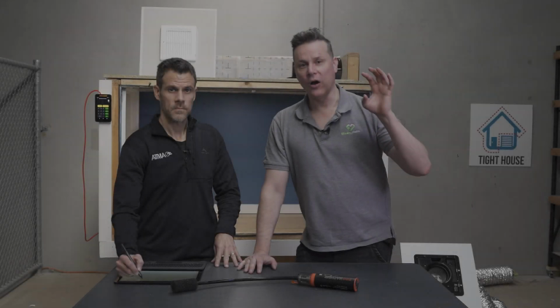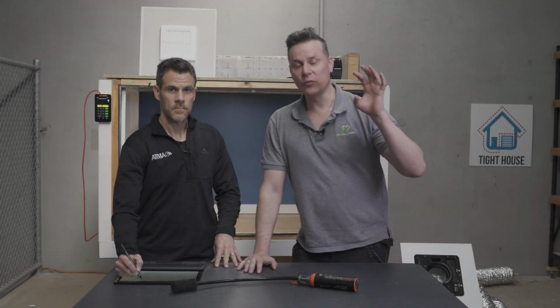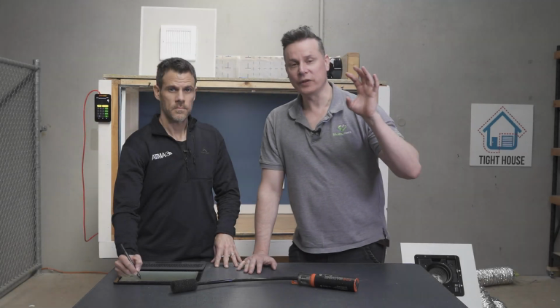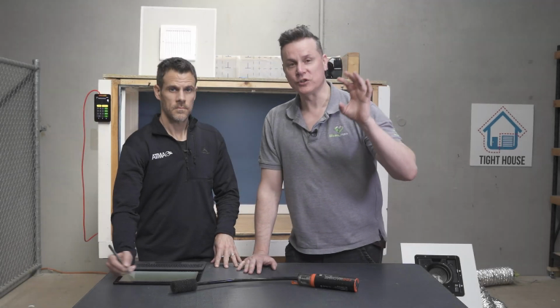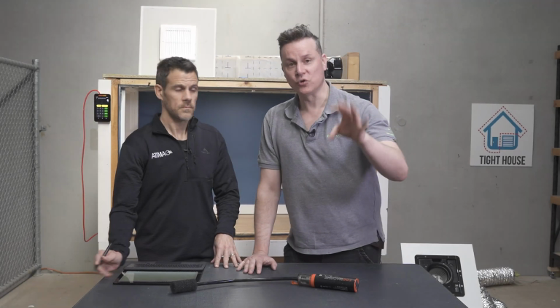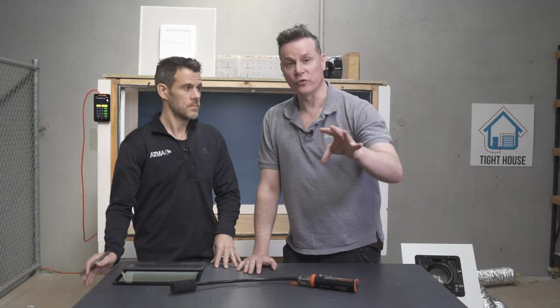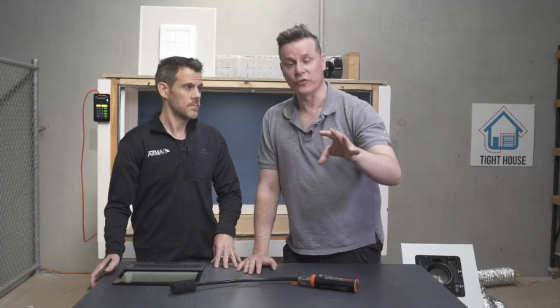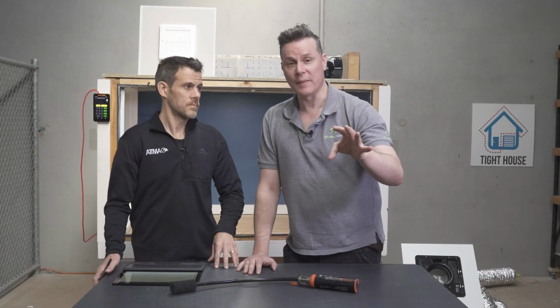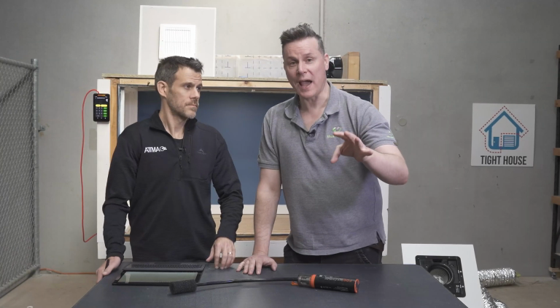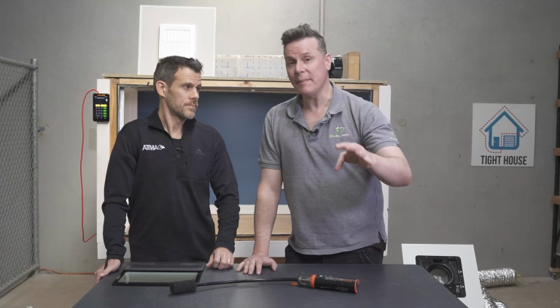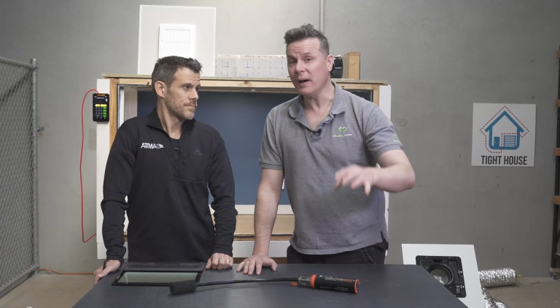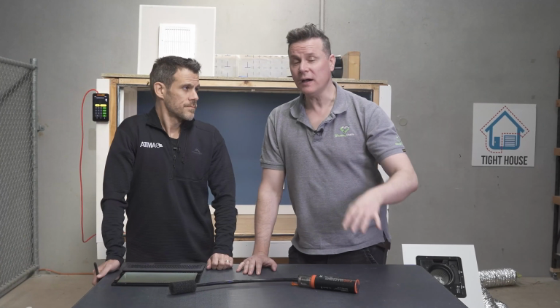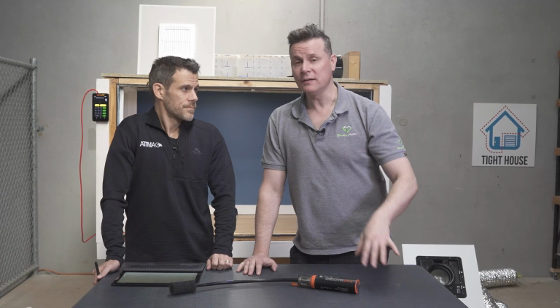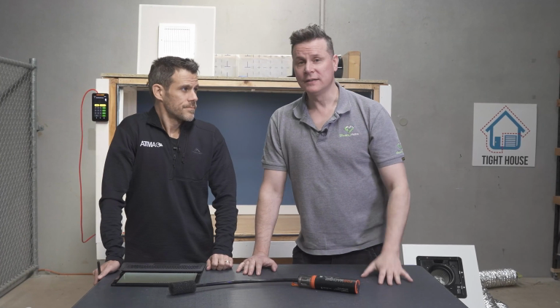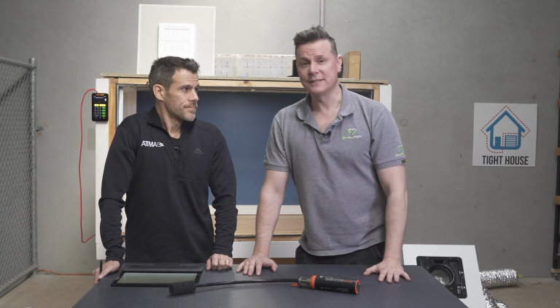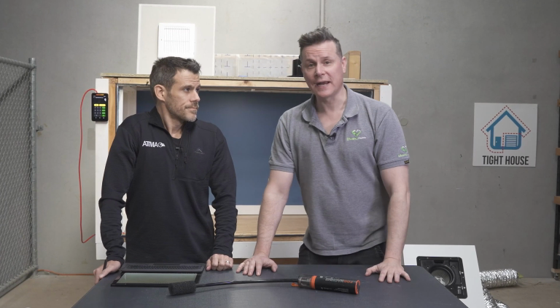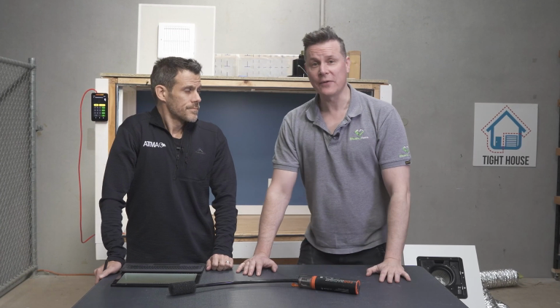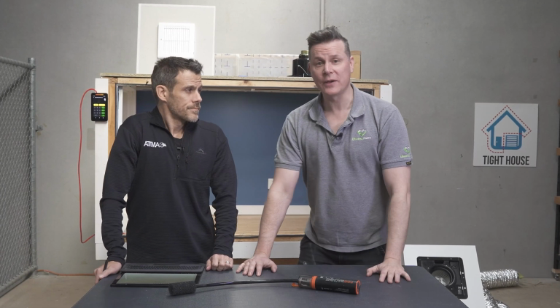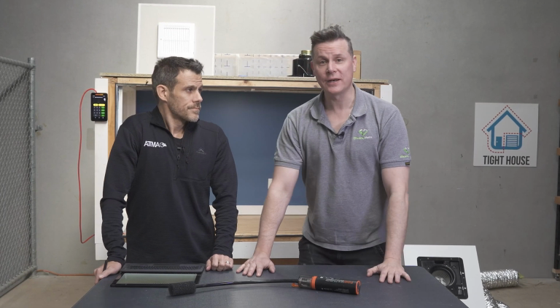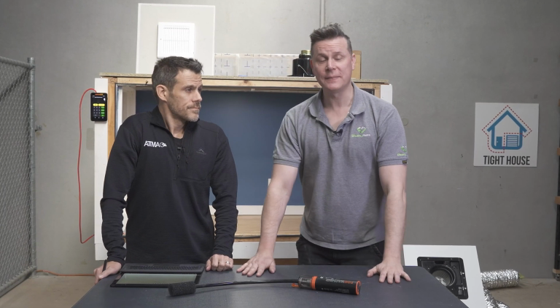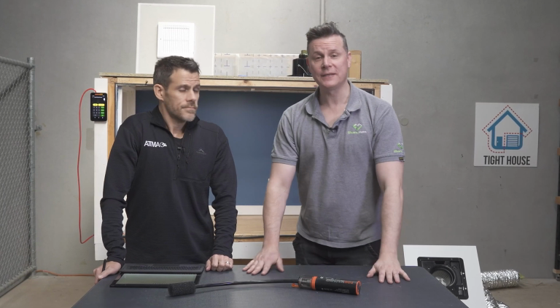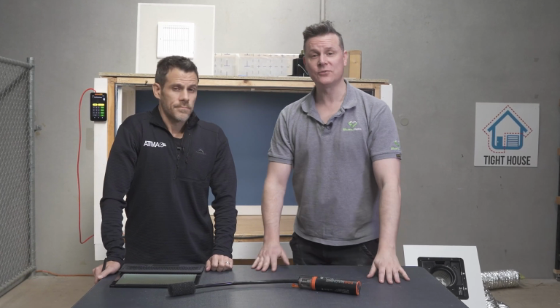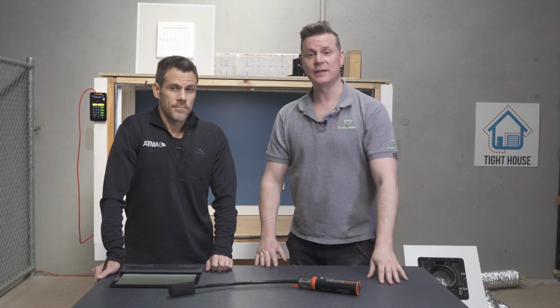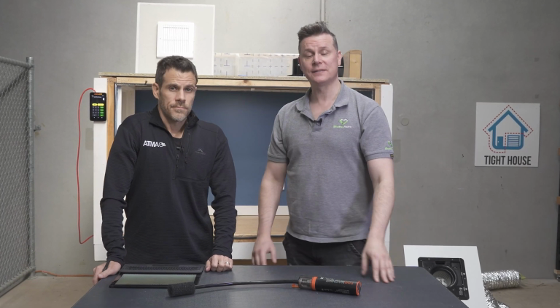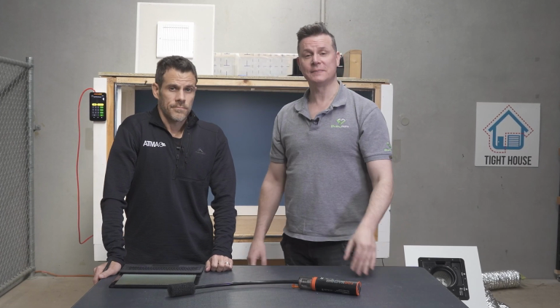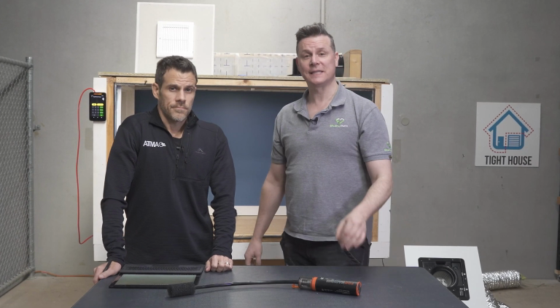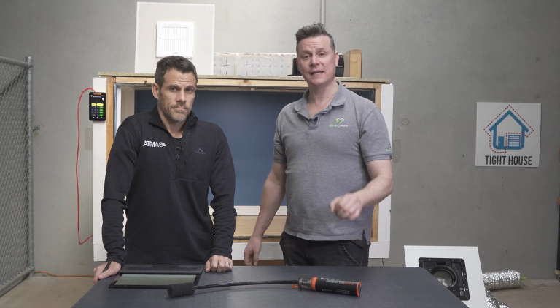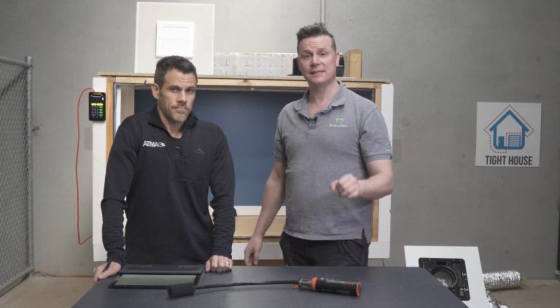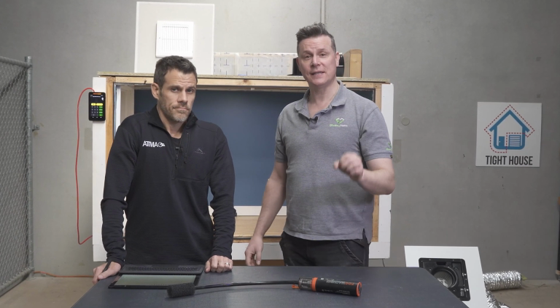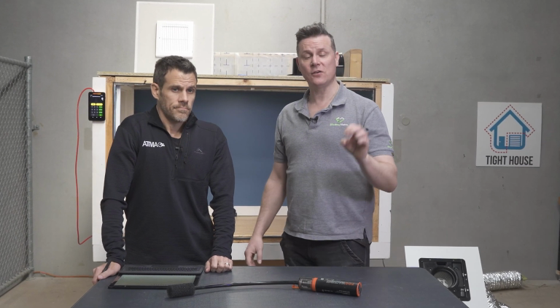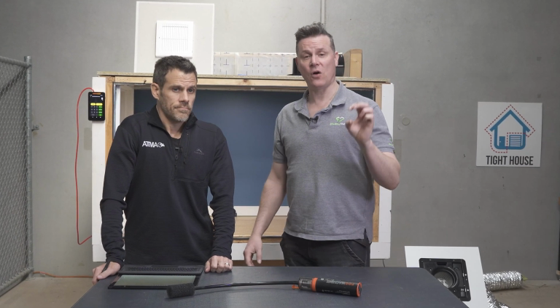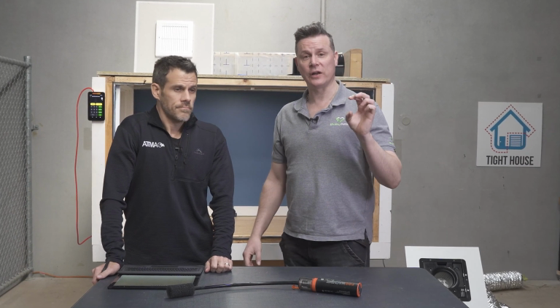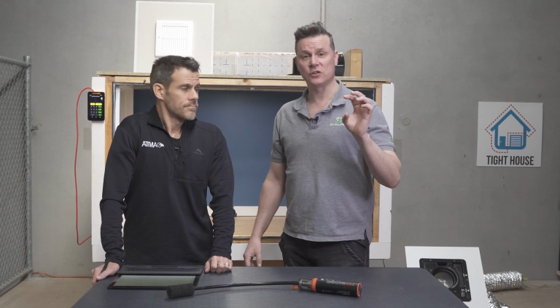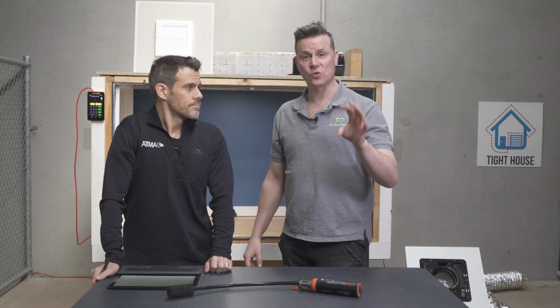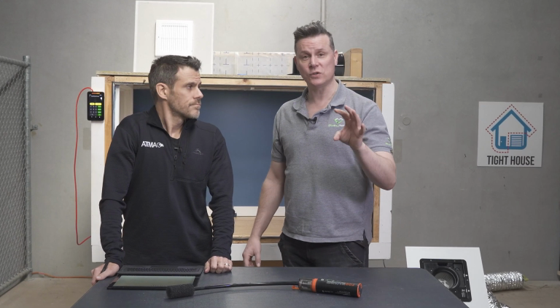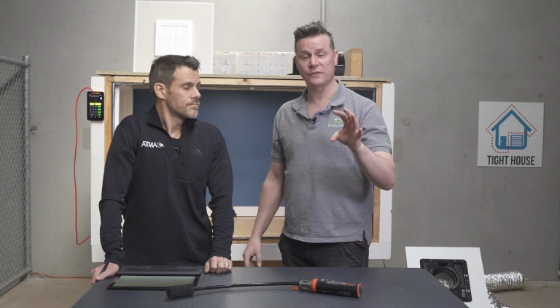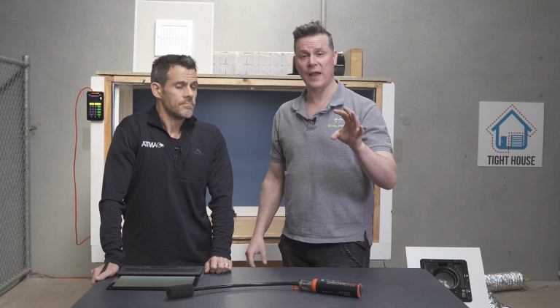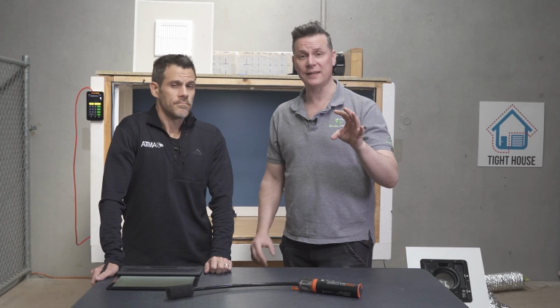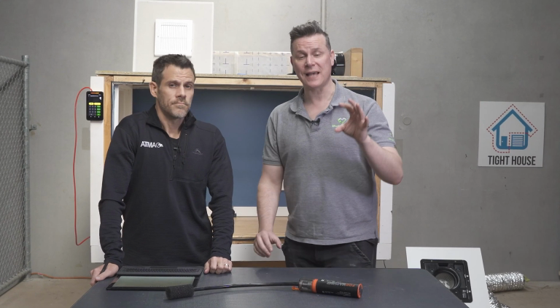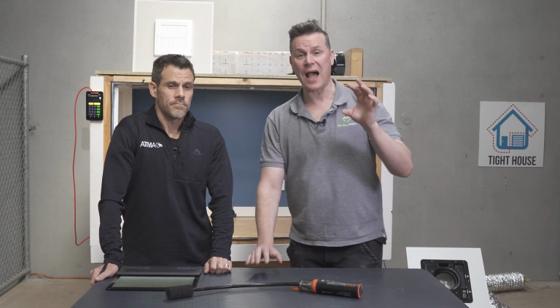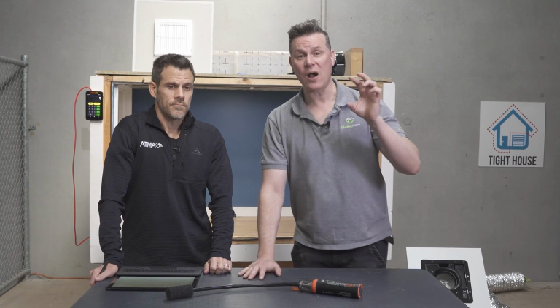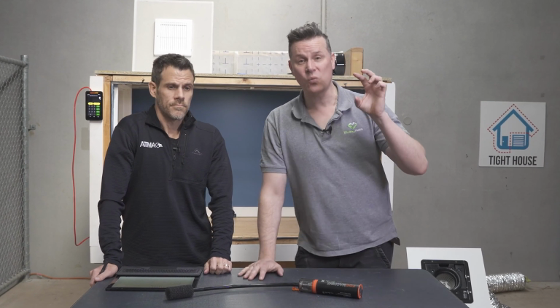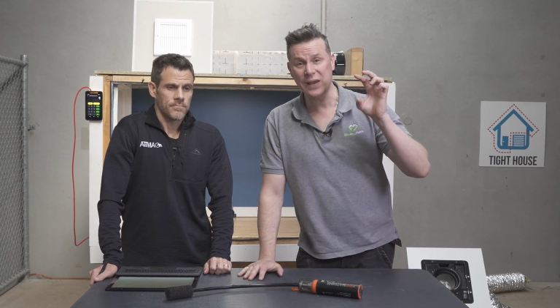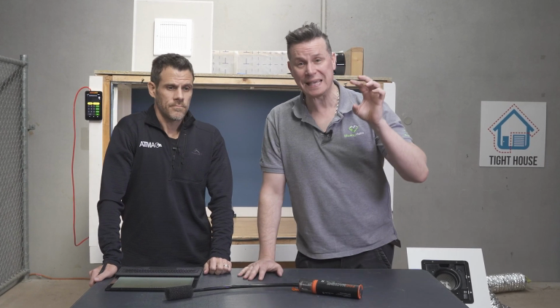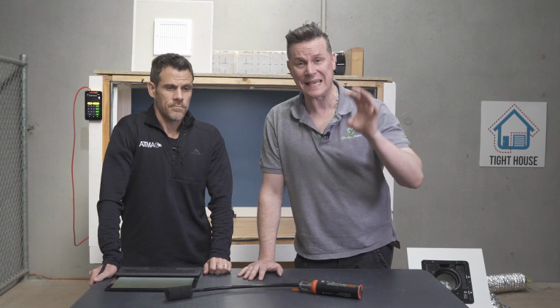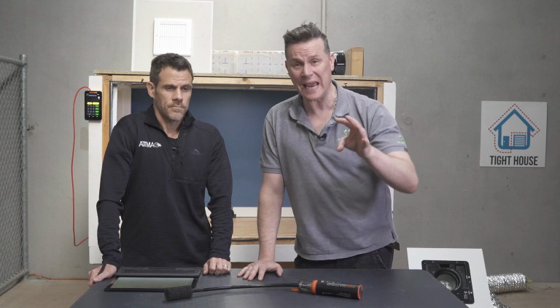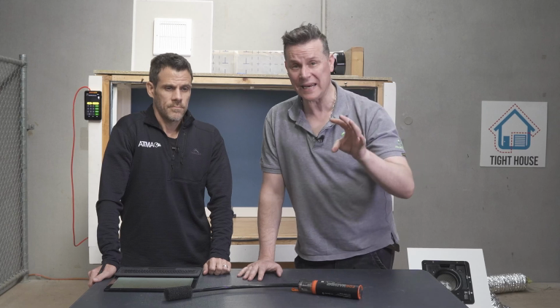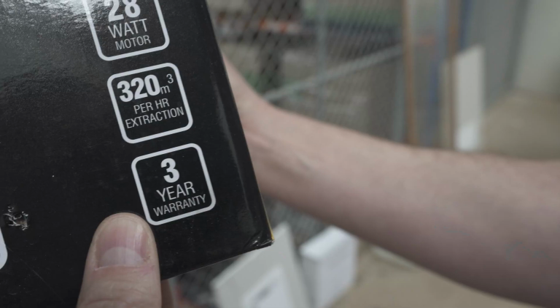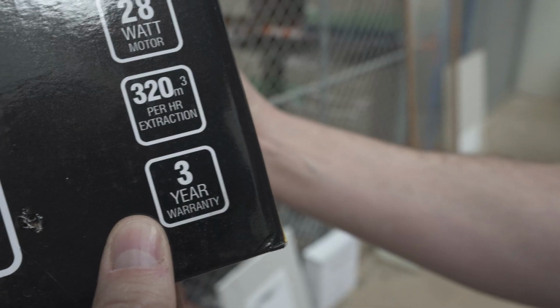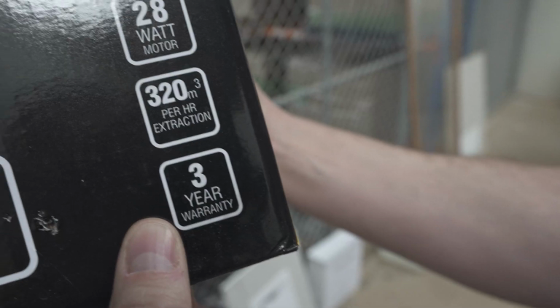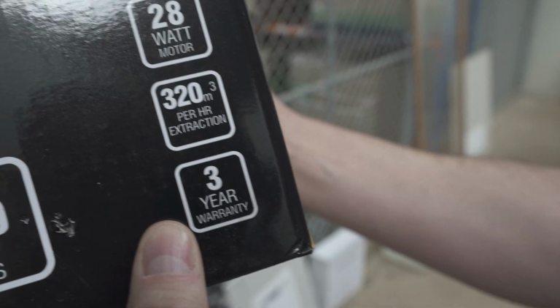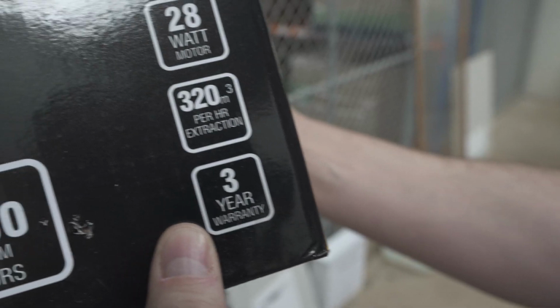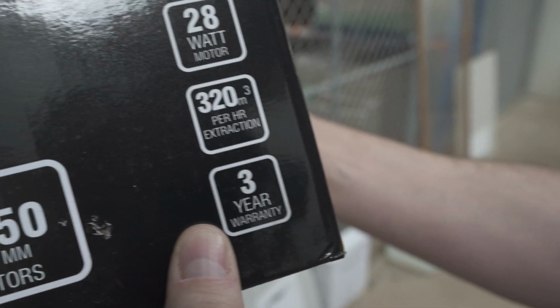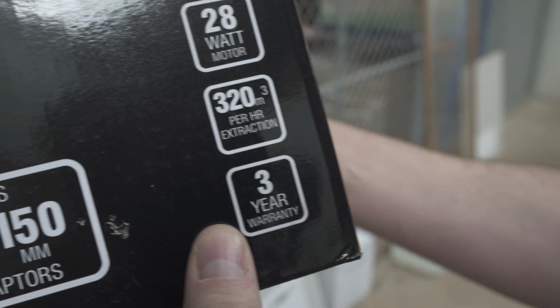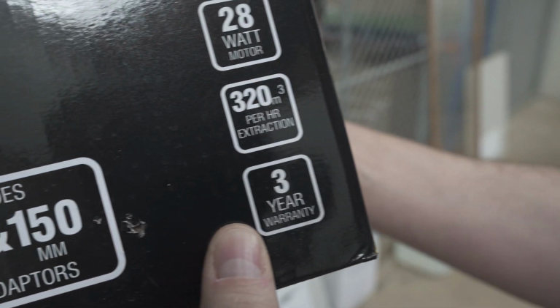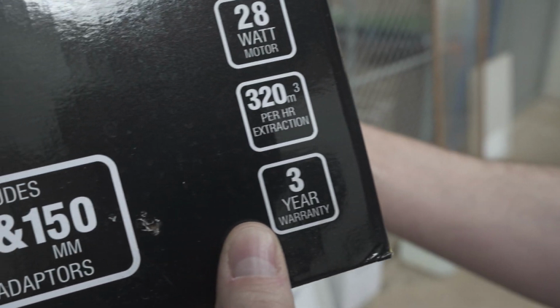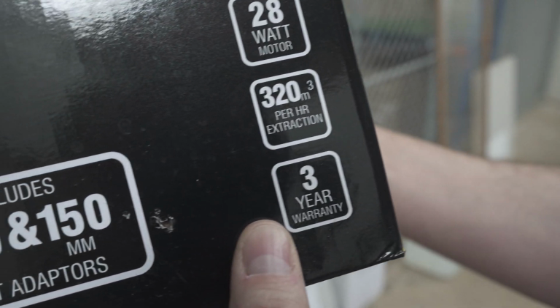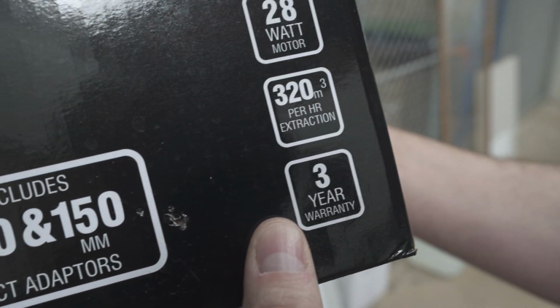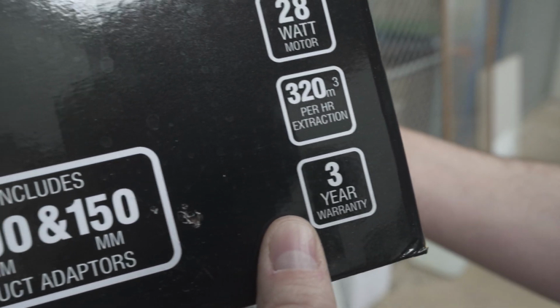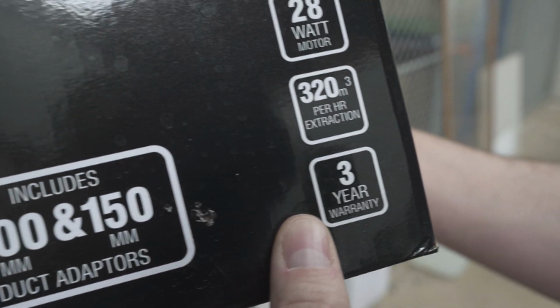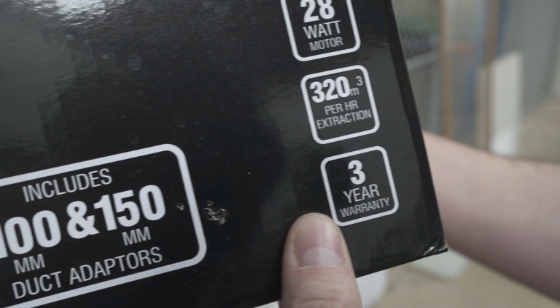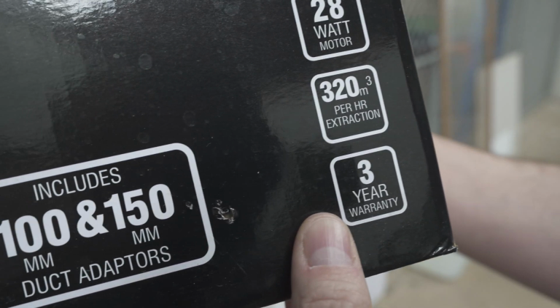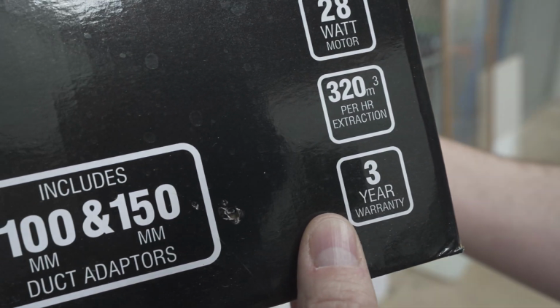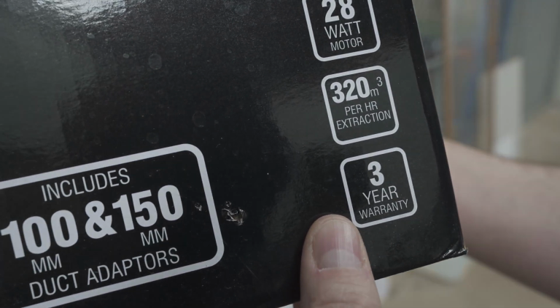I'm with Sean from Atma. Today we're going to be doing some testing on exhaust fans — are we getting what's being marketed?